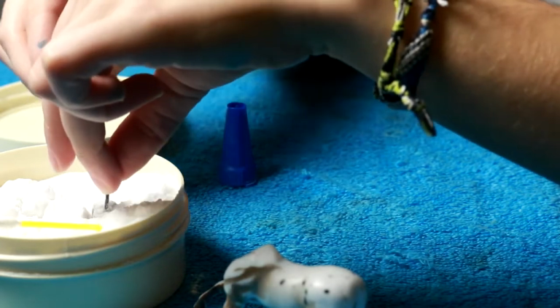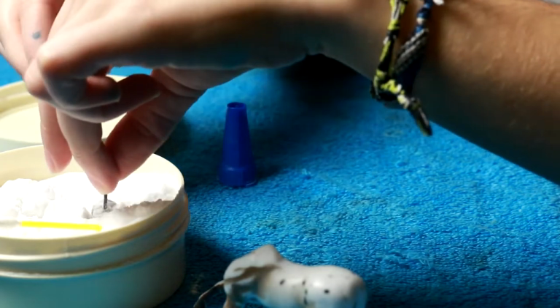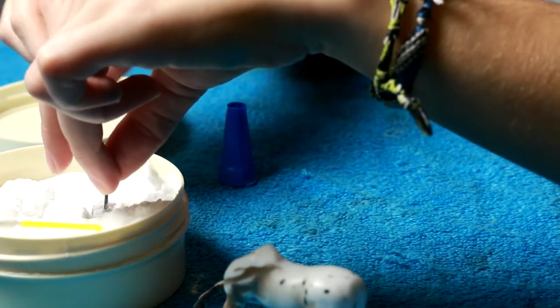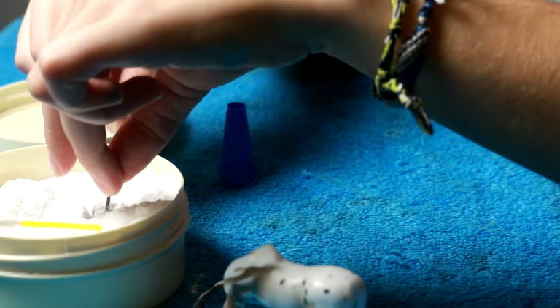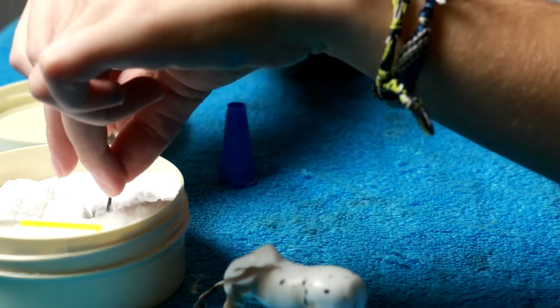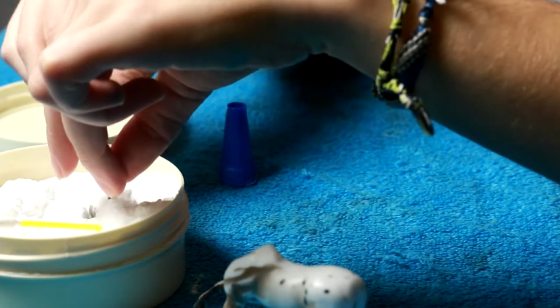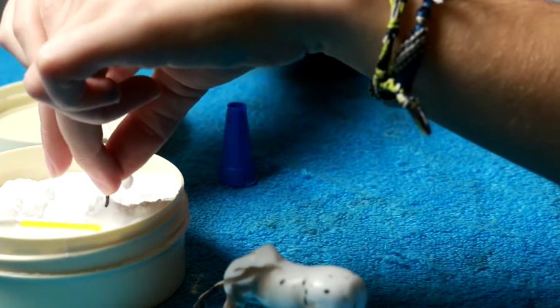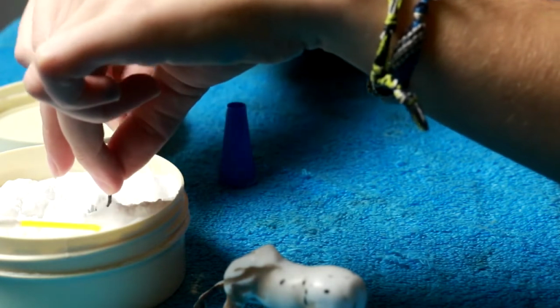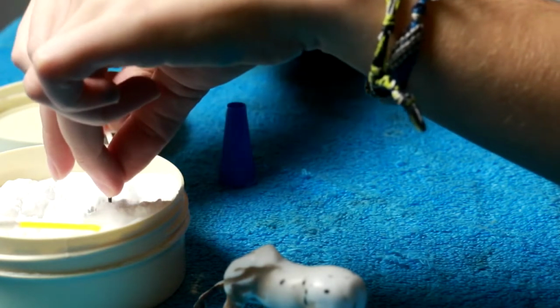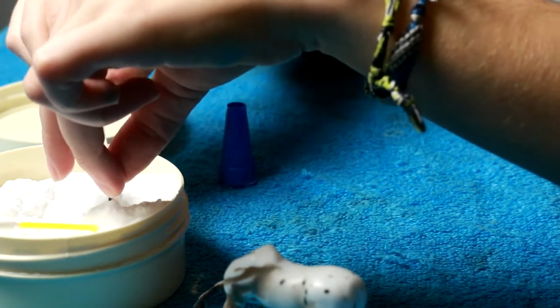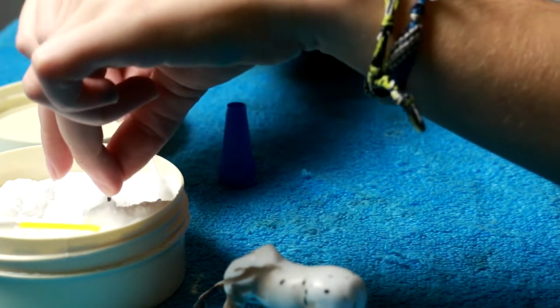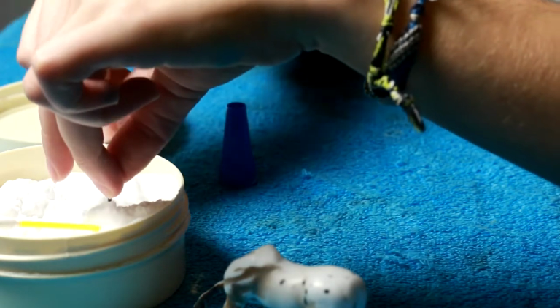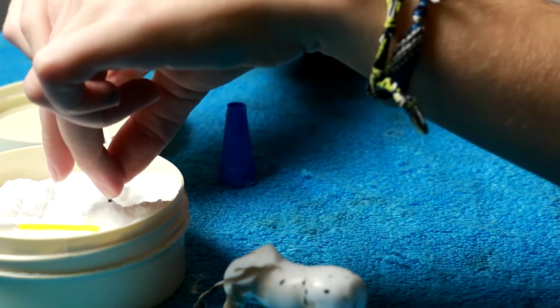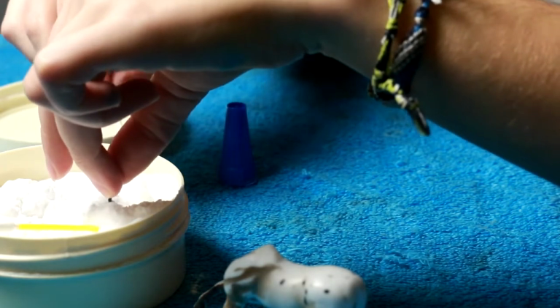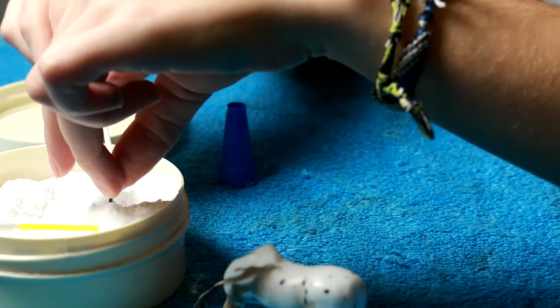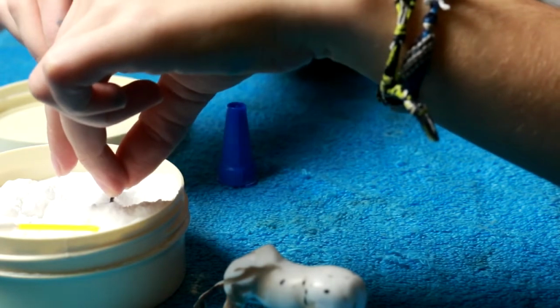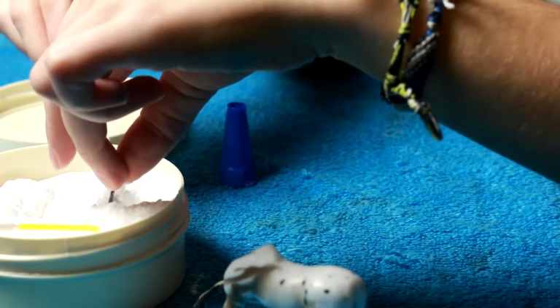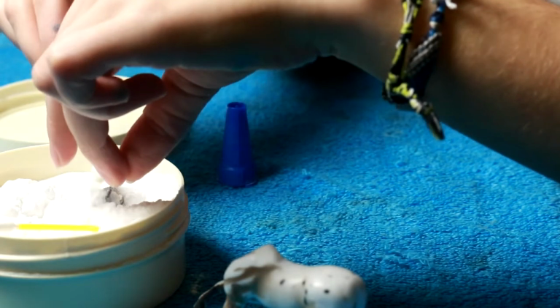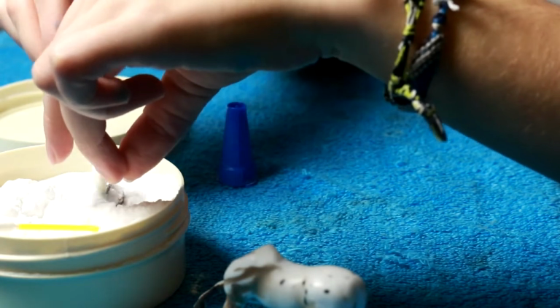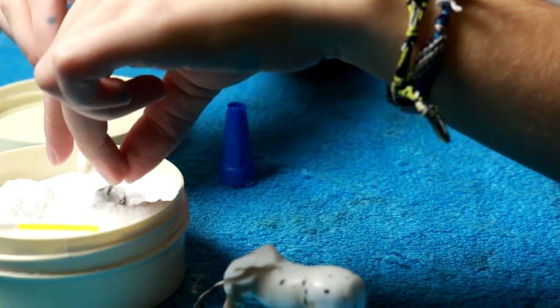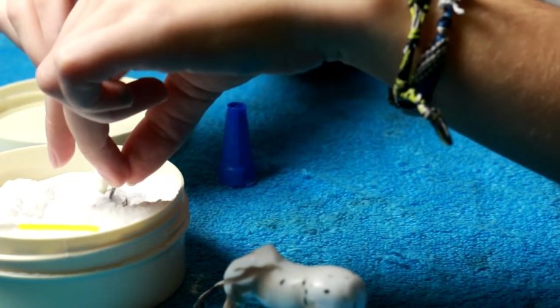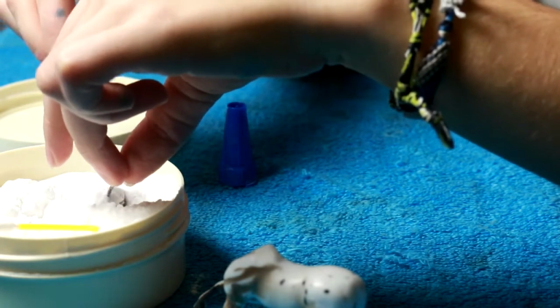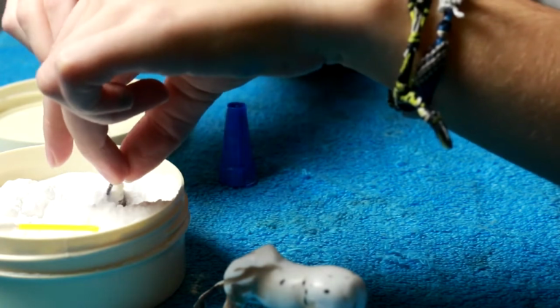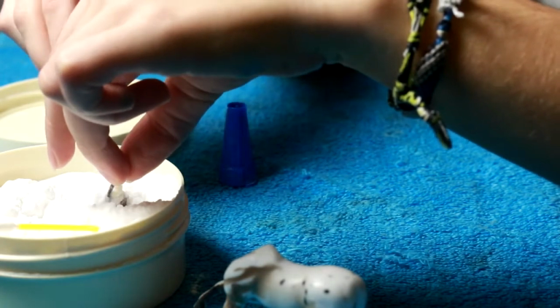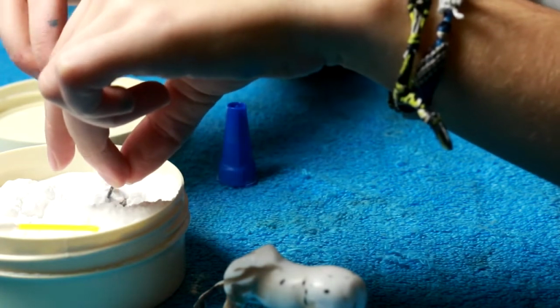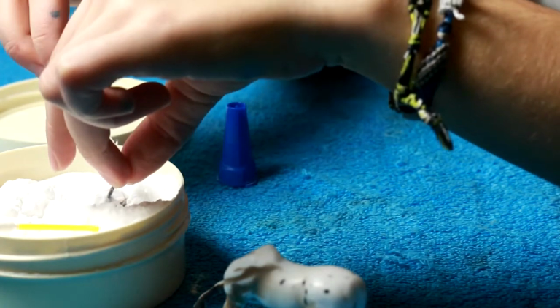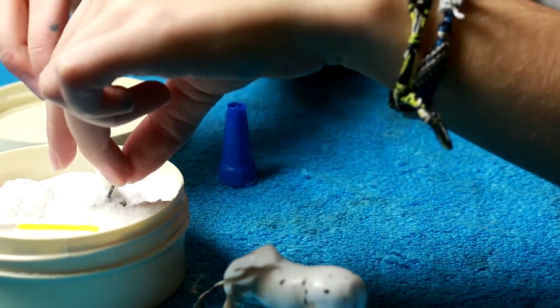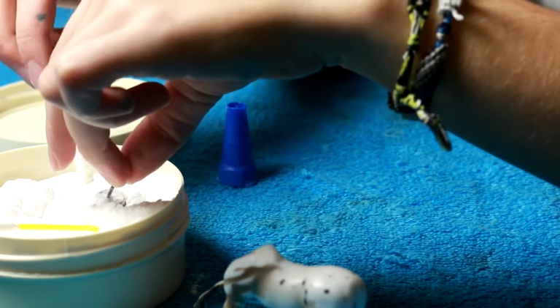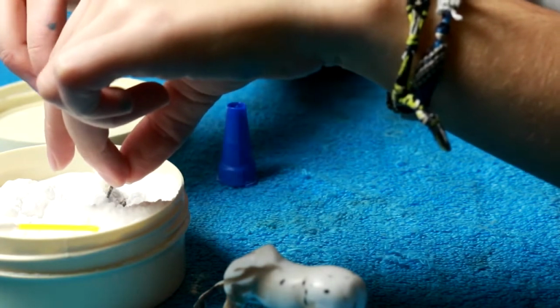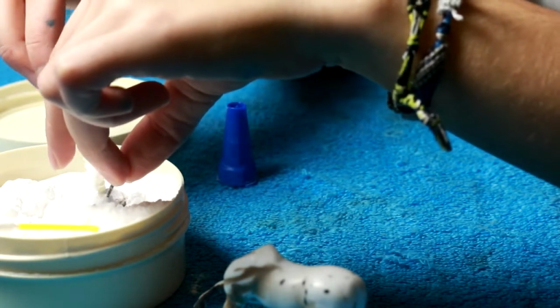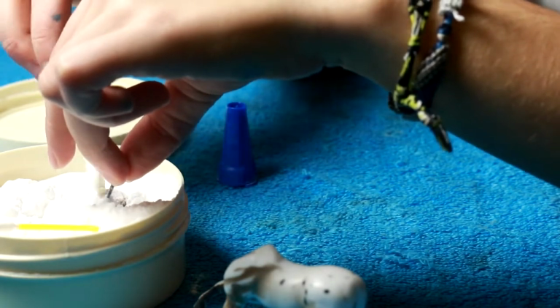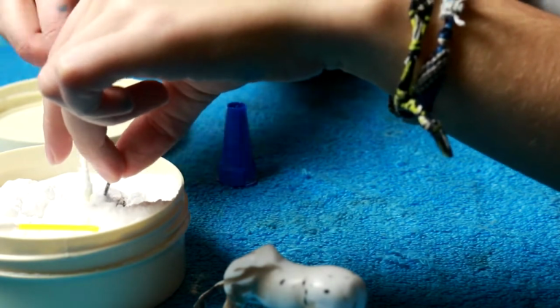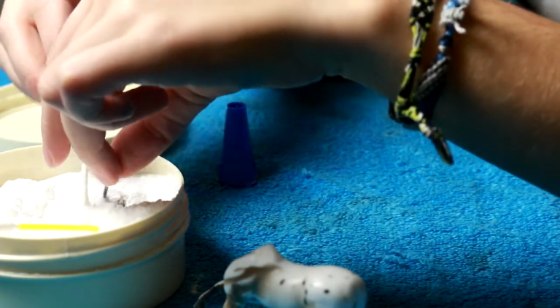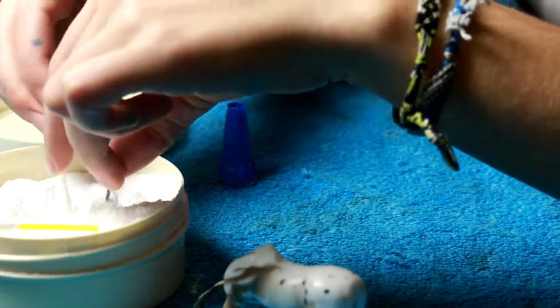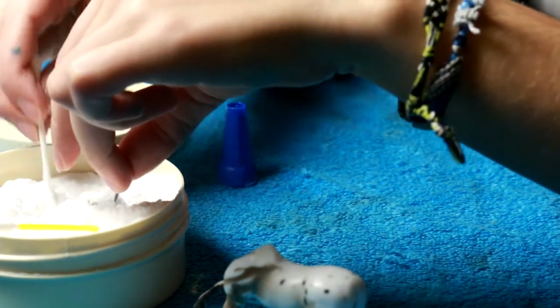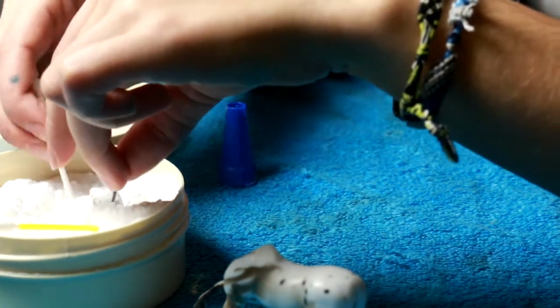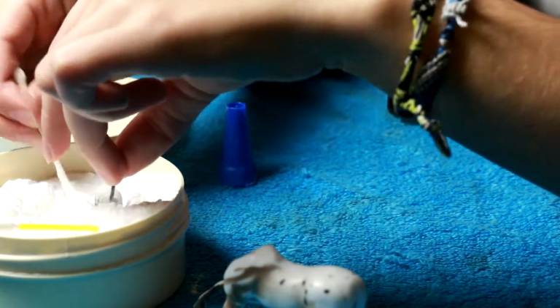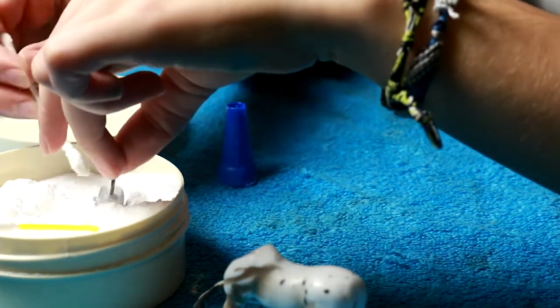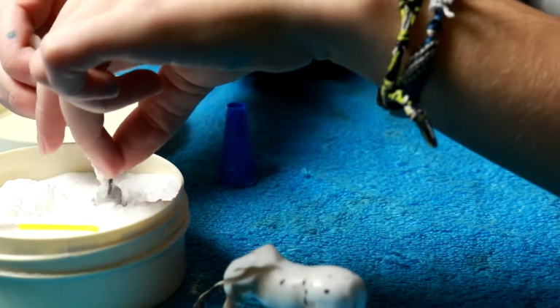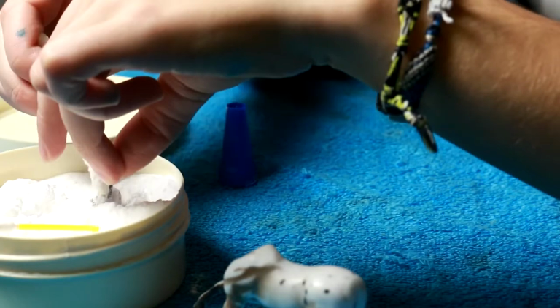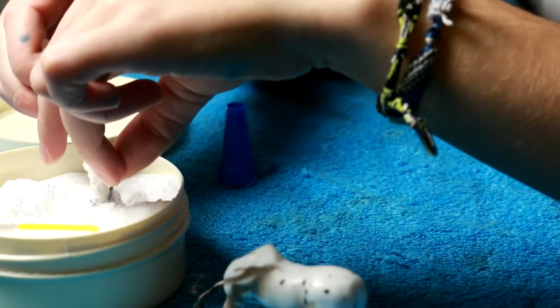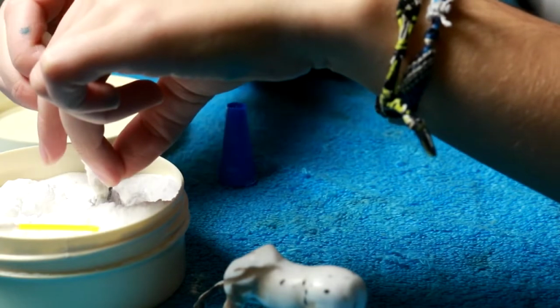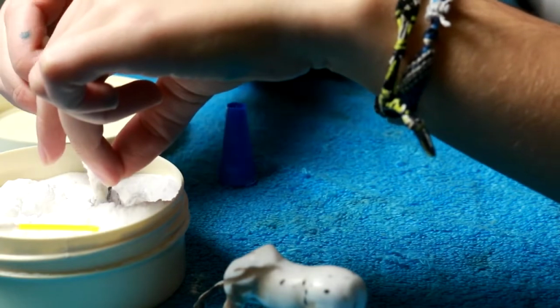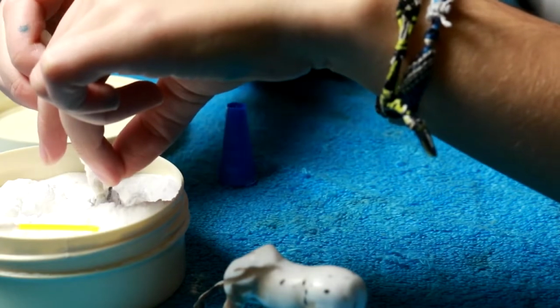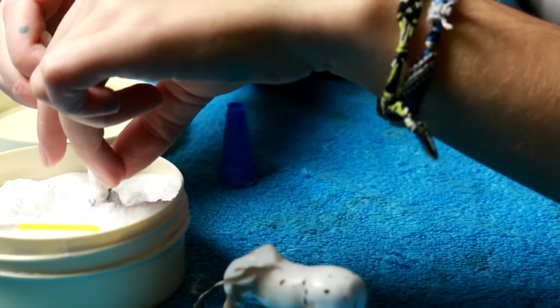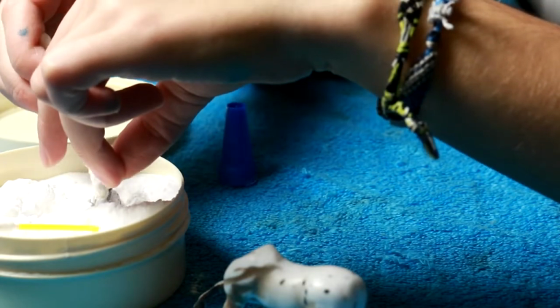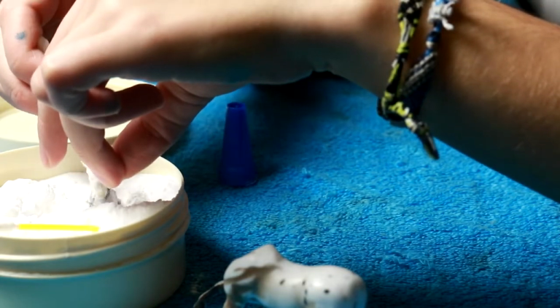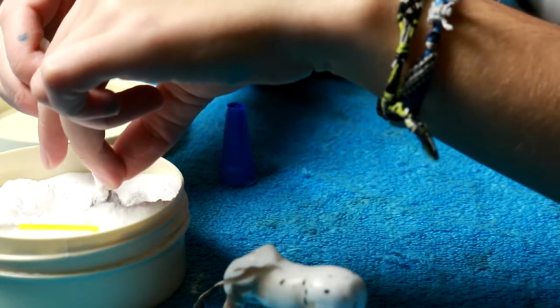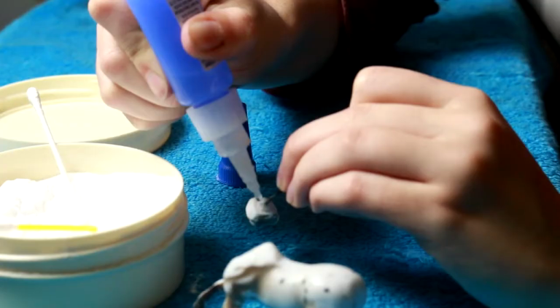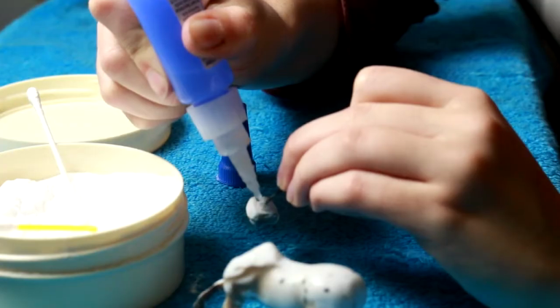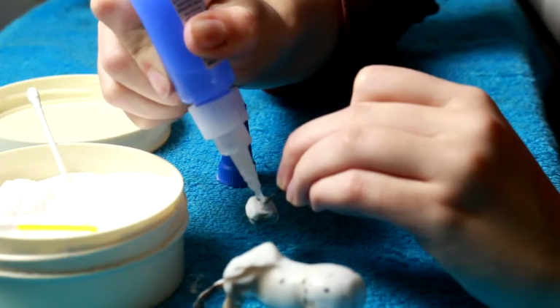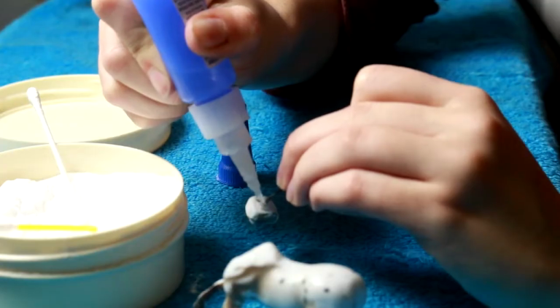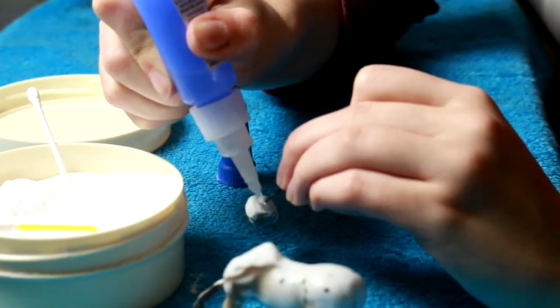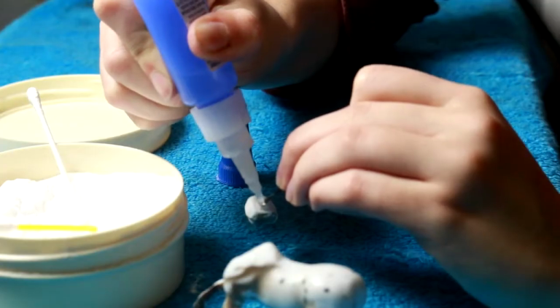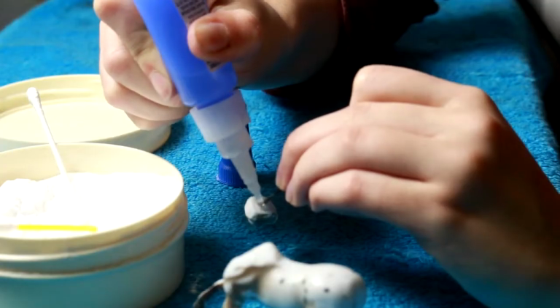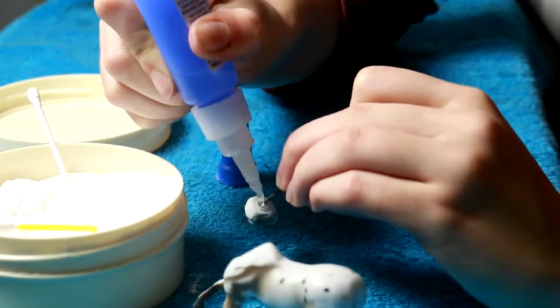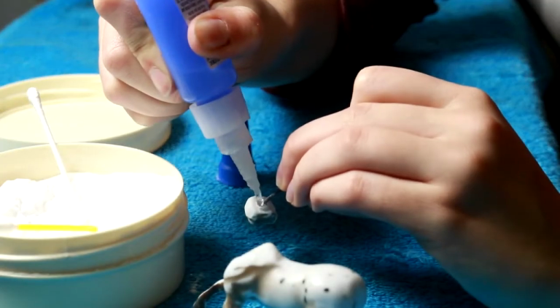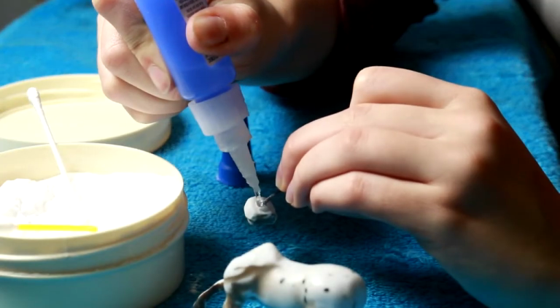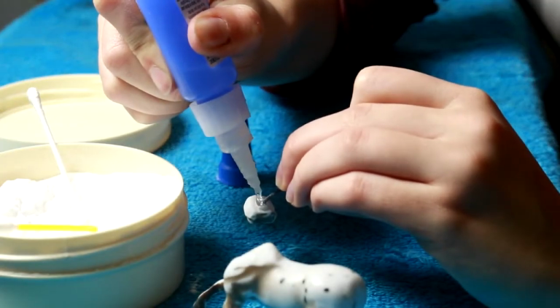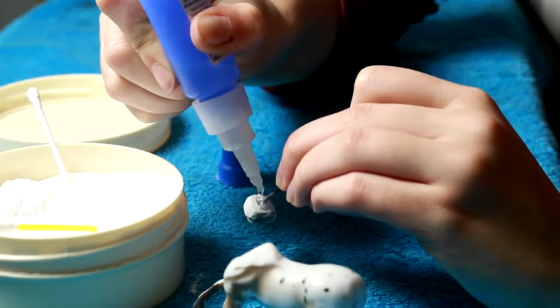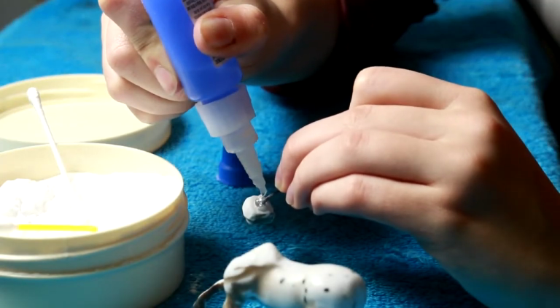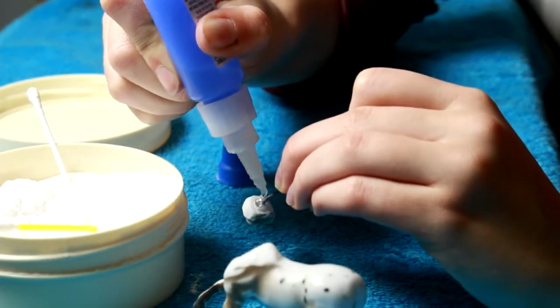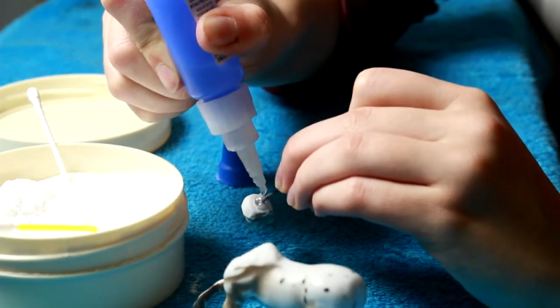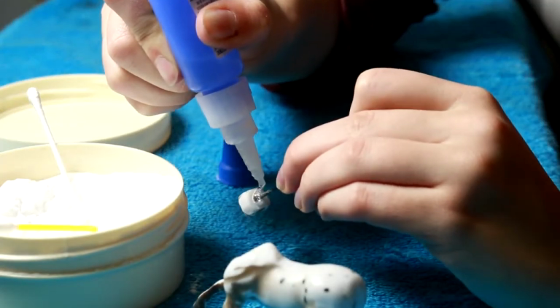This is actually a chemical reaction between the glue and the soda, so if you touch it it will give you a mild chemical burn, so I don't recommend using your fingers.